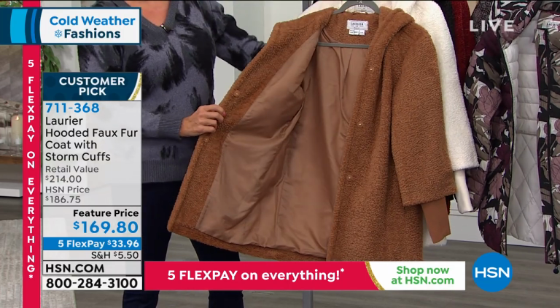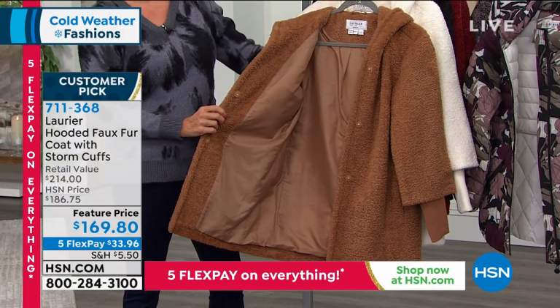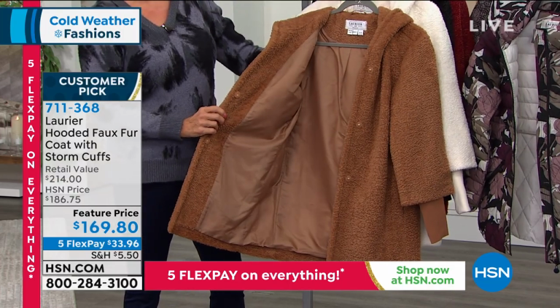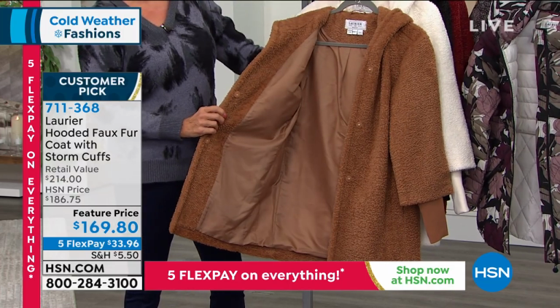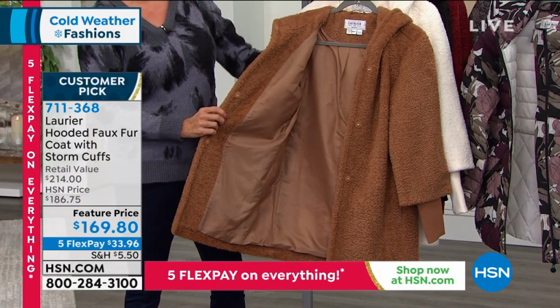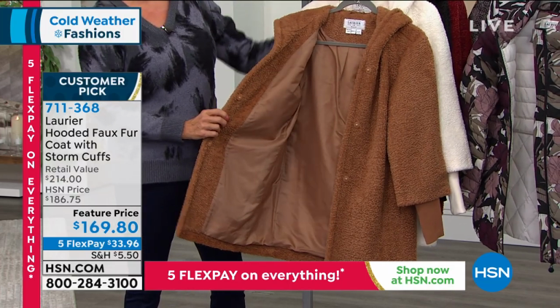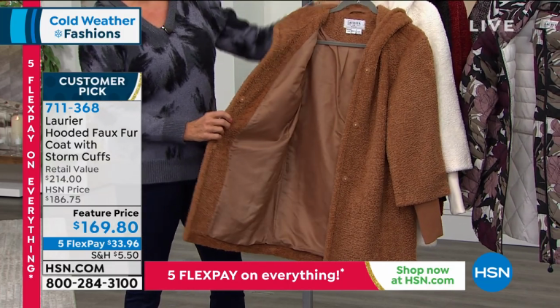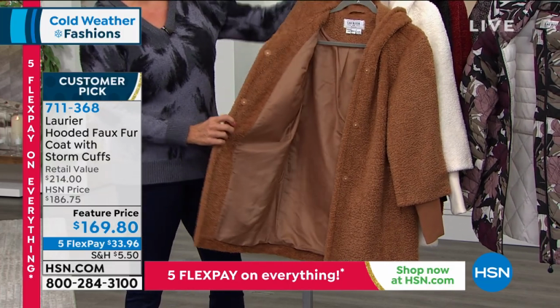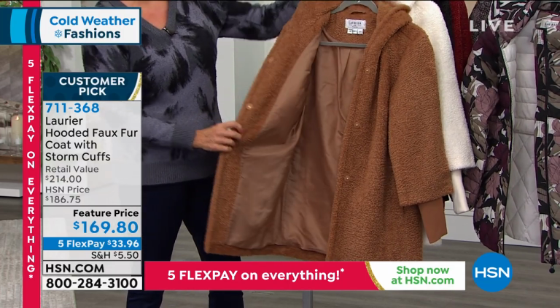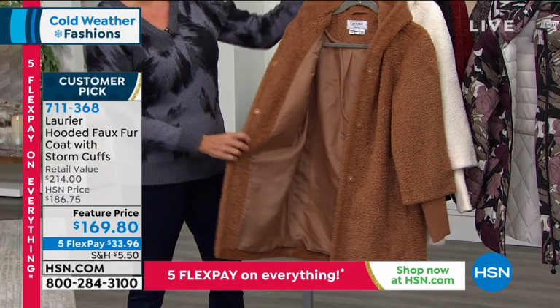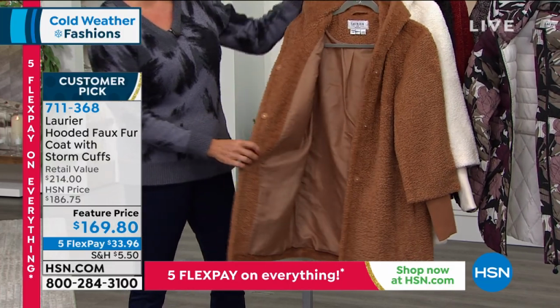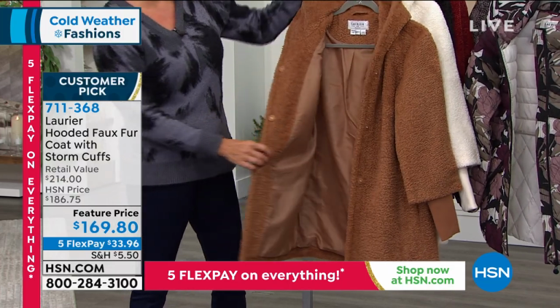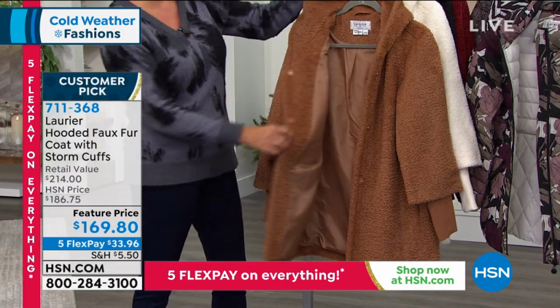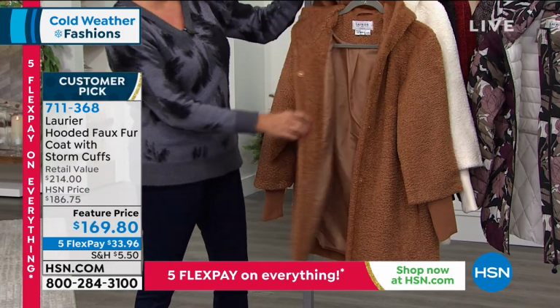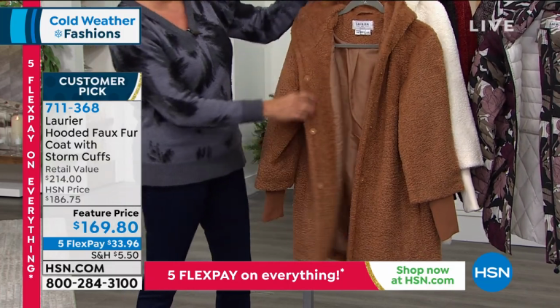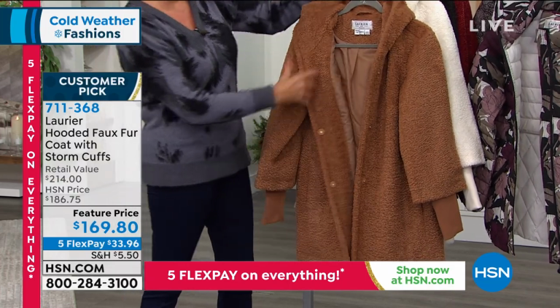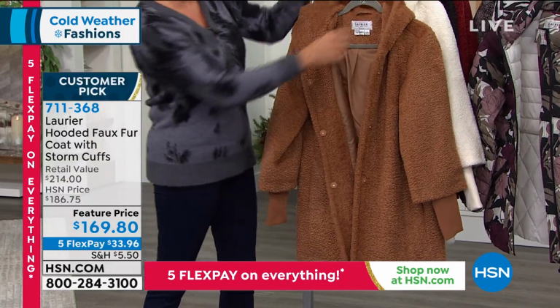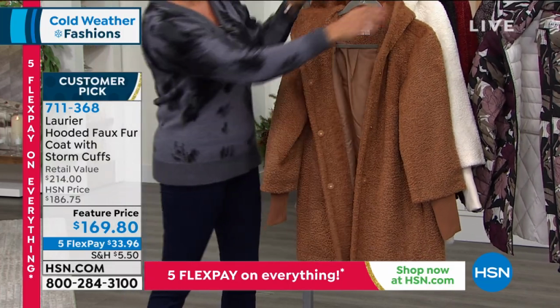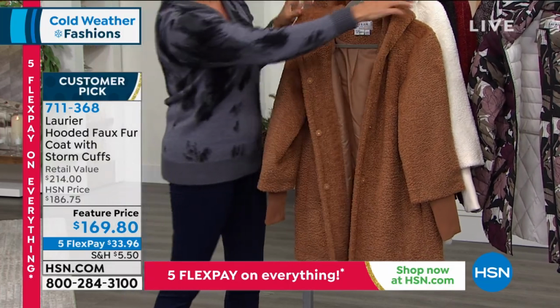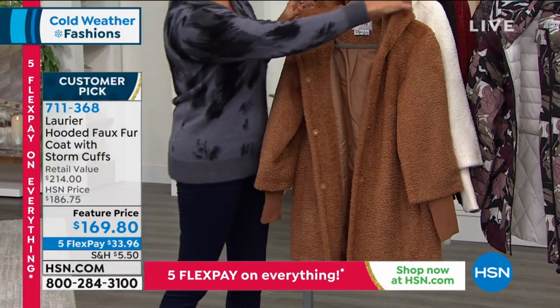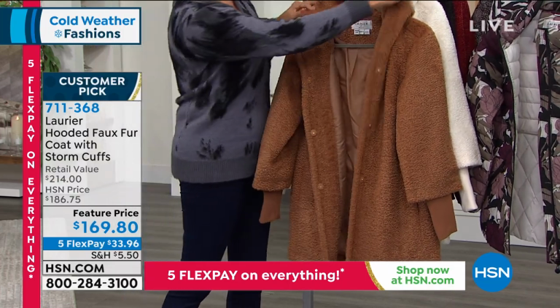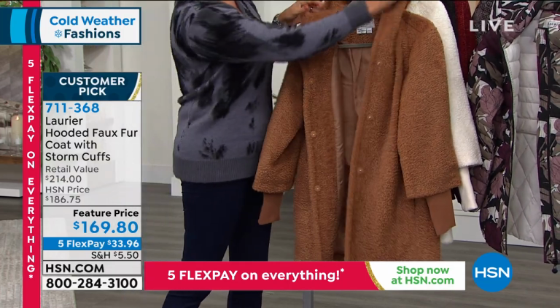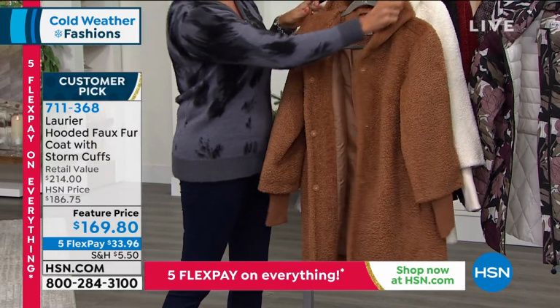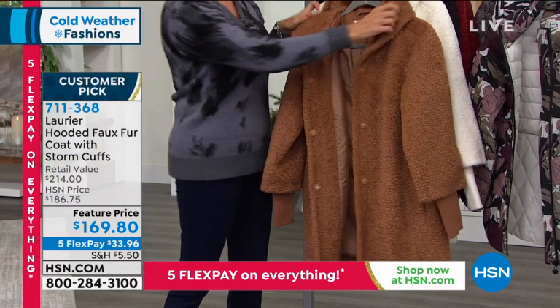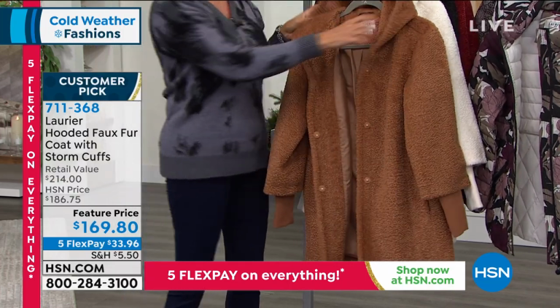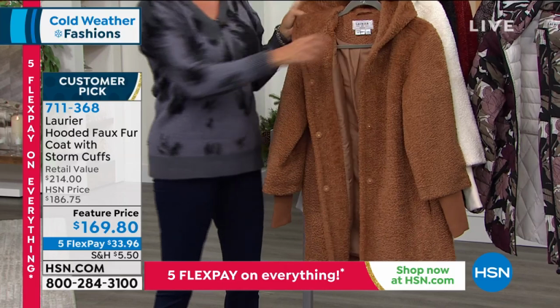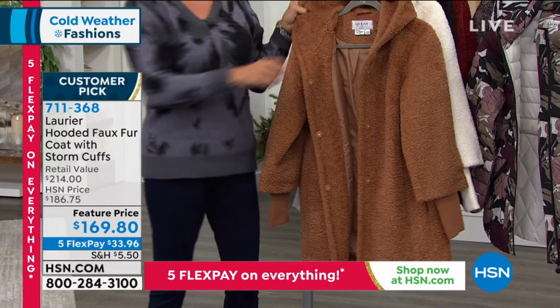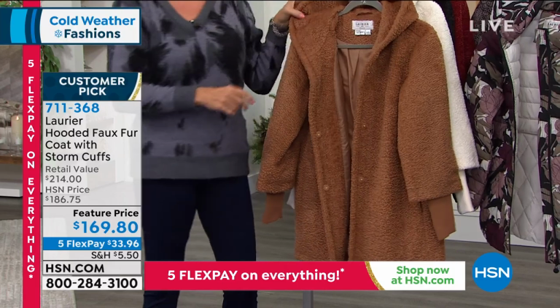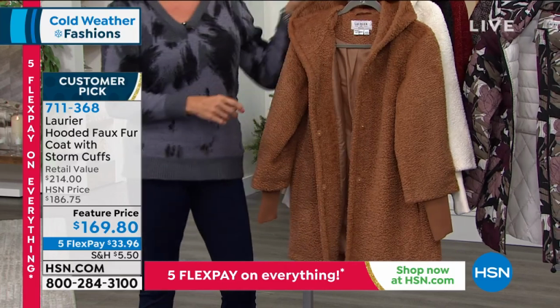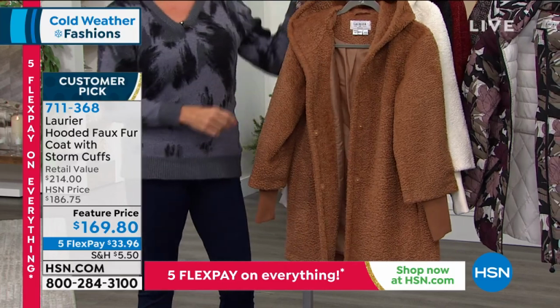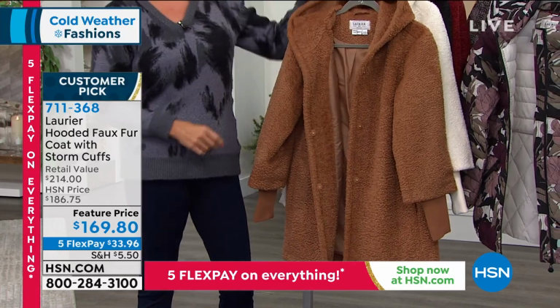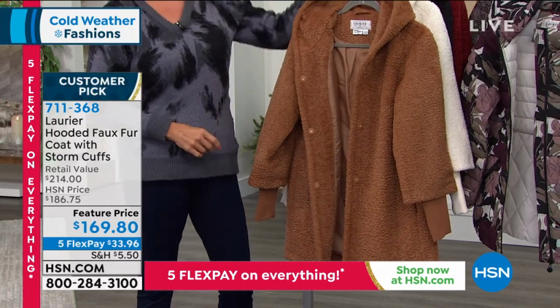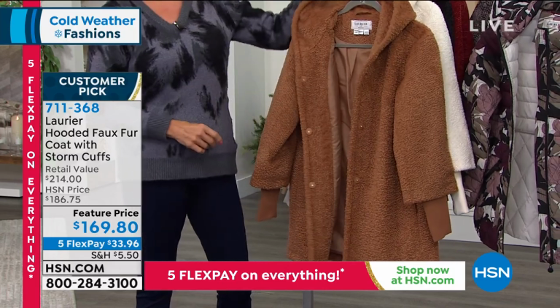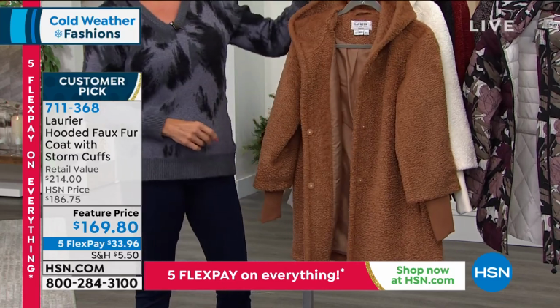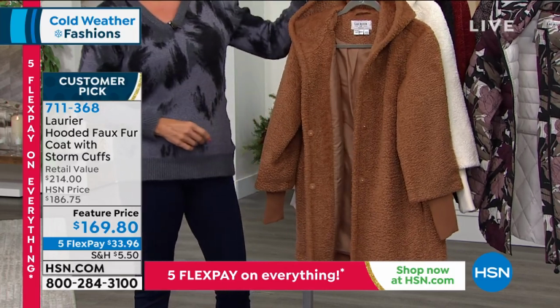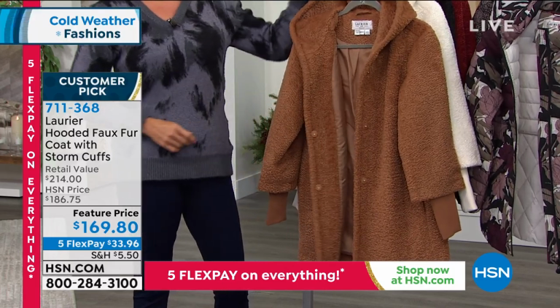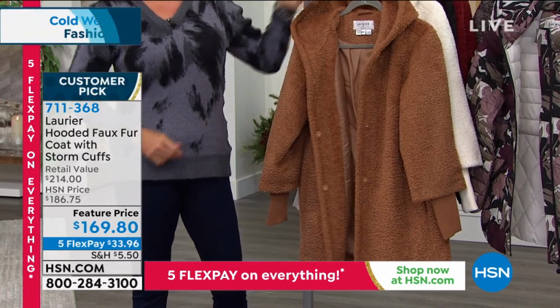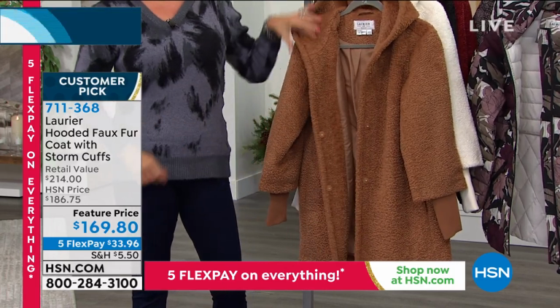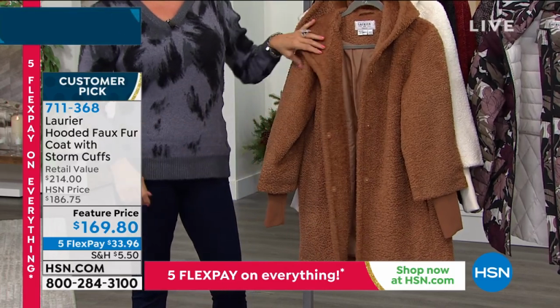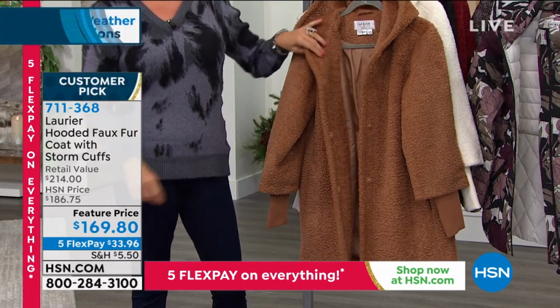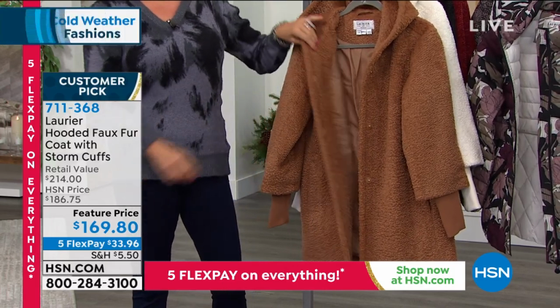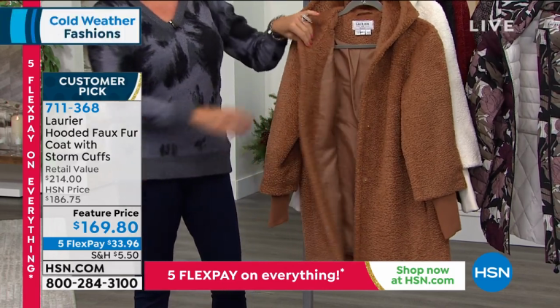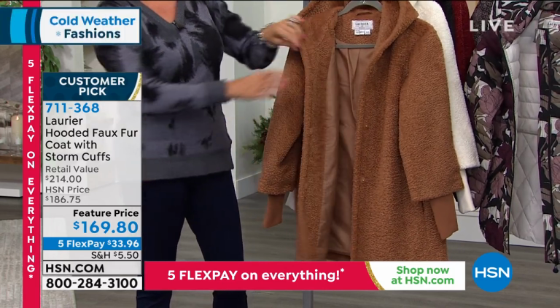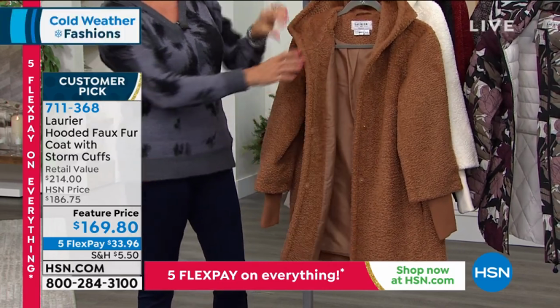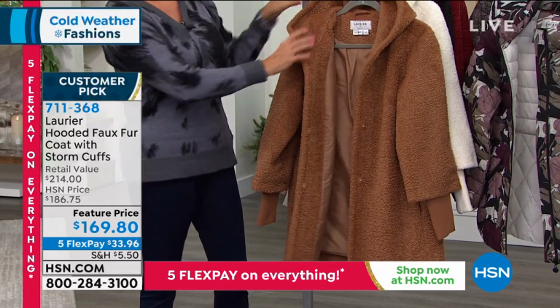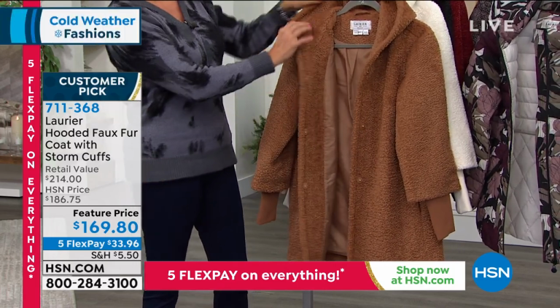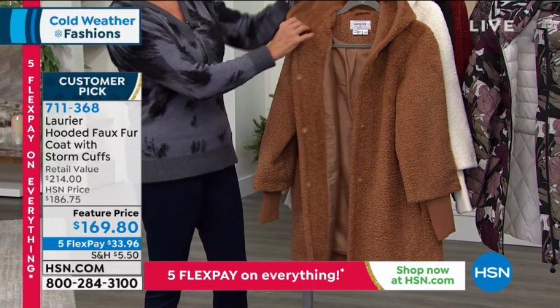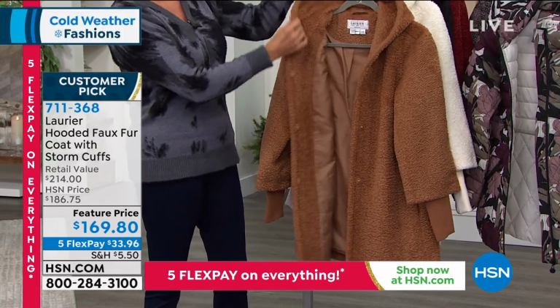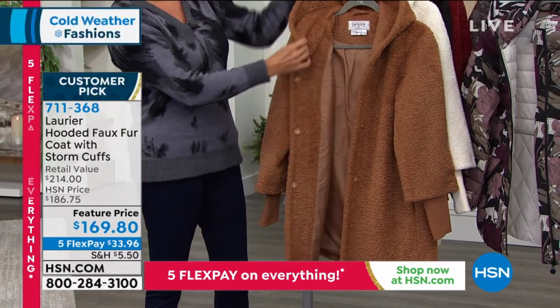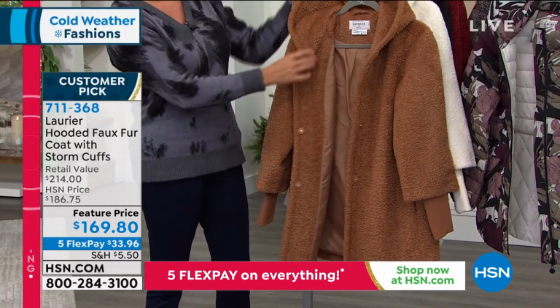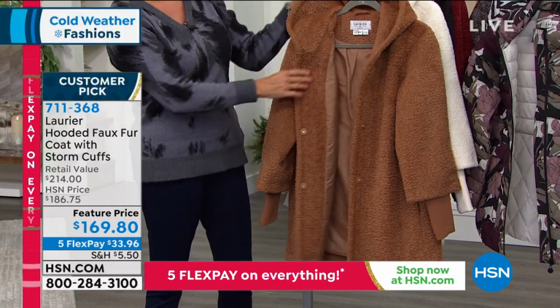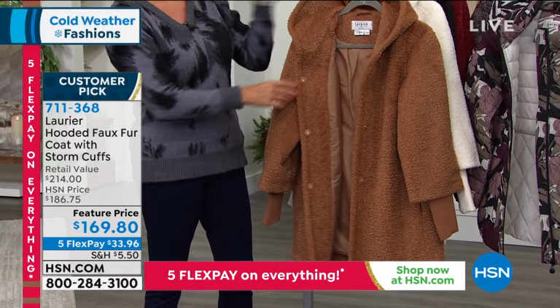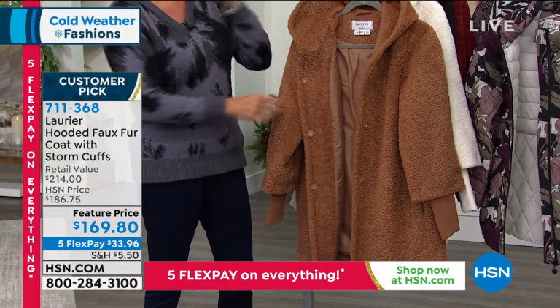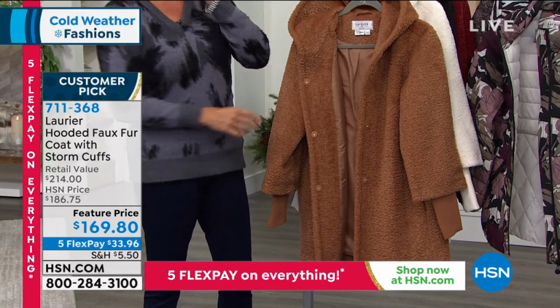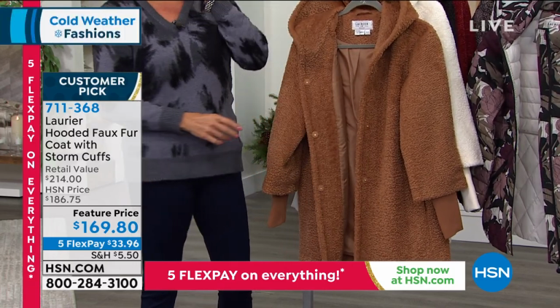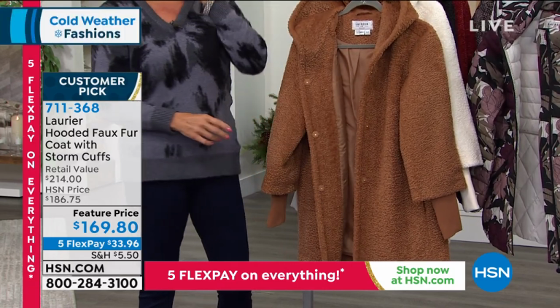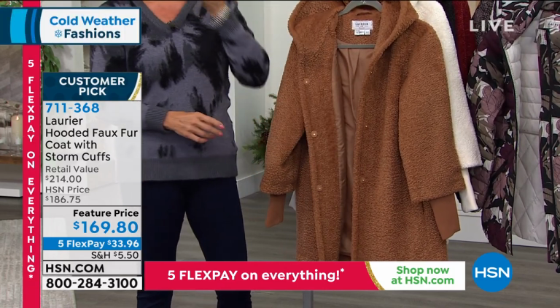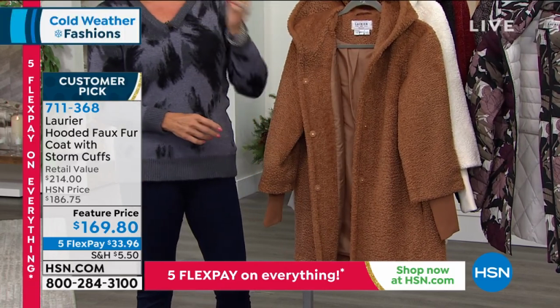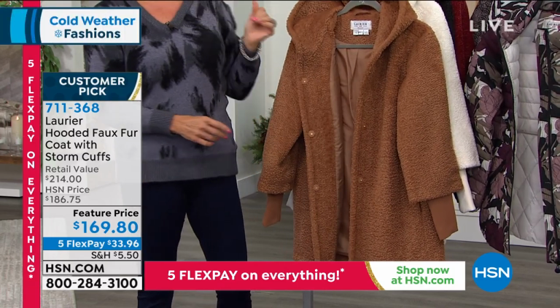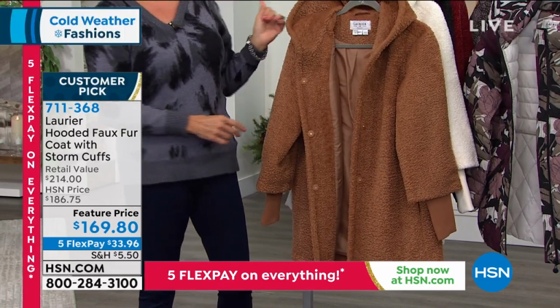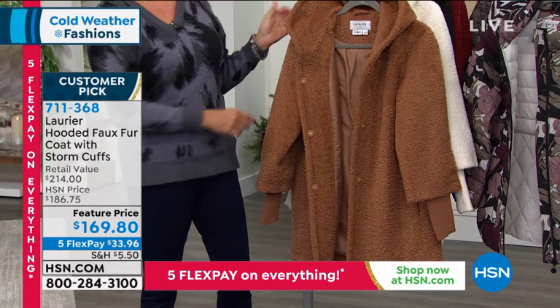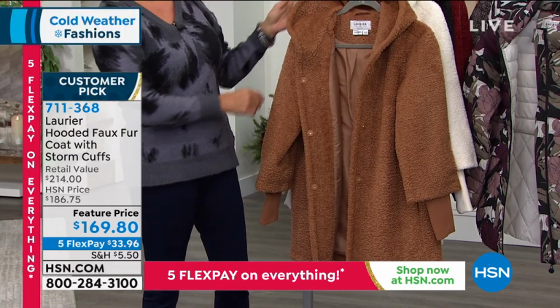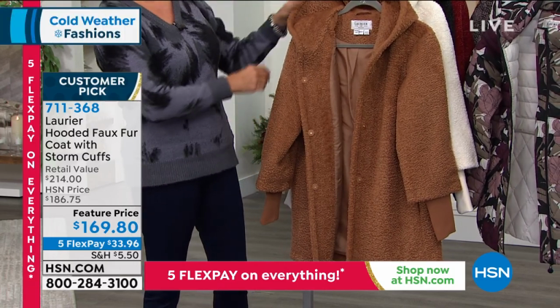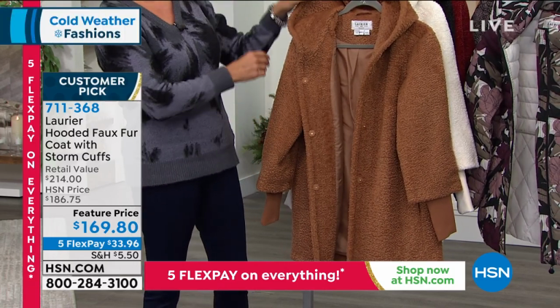If this were a real fur, oh my gosh, thousands. I love the drama of the hood. Jacqueline, you look amazing in this color, by the way.